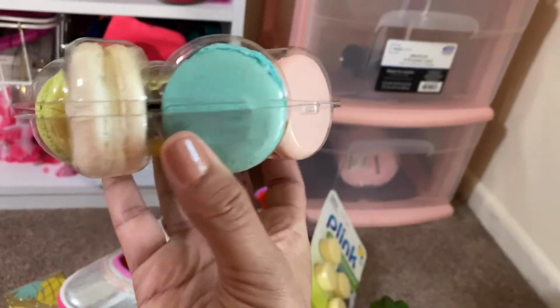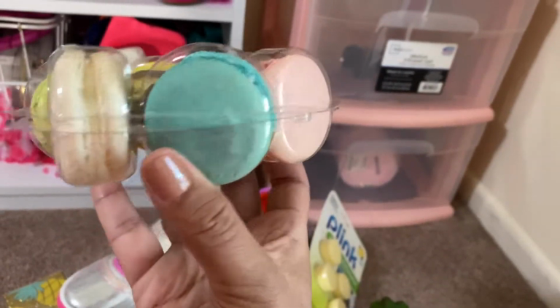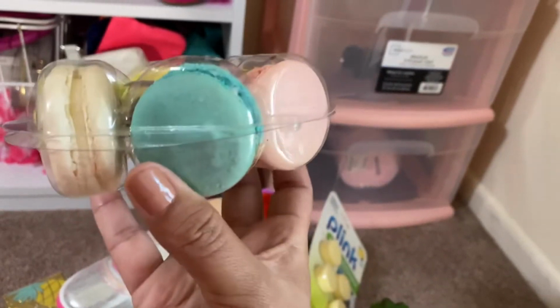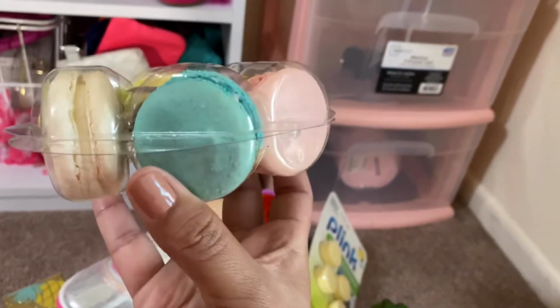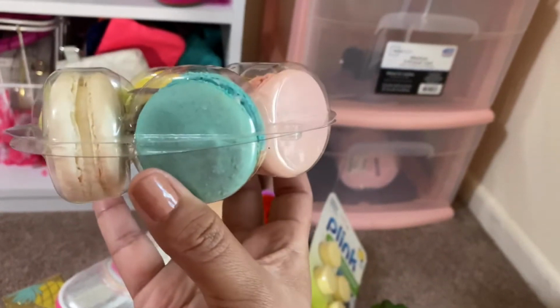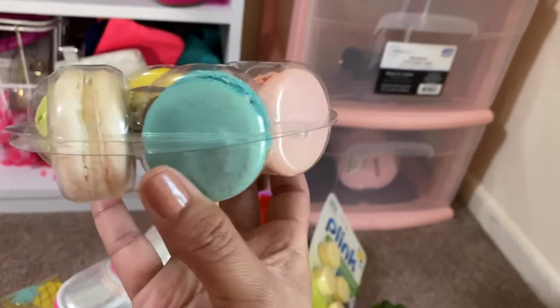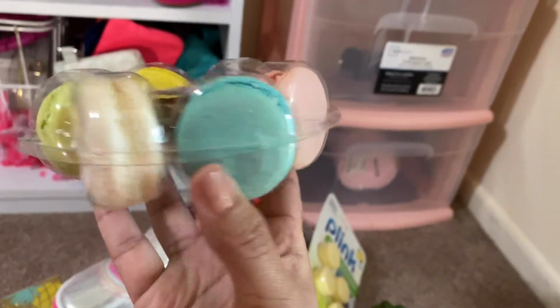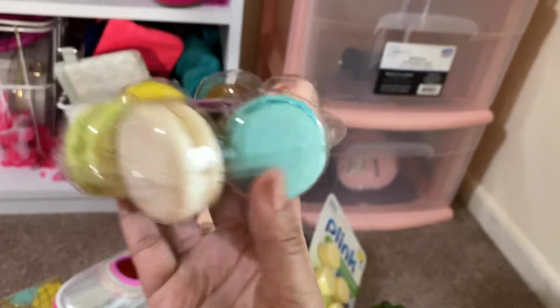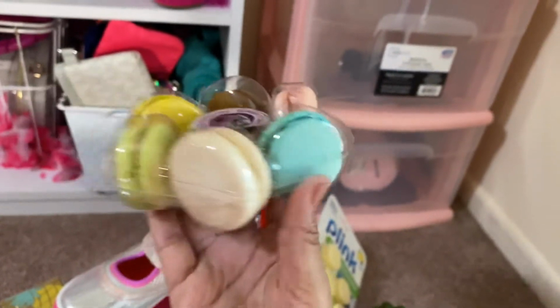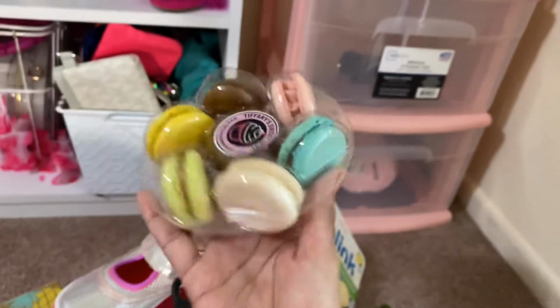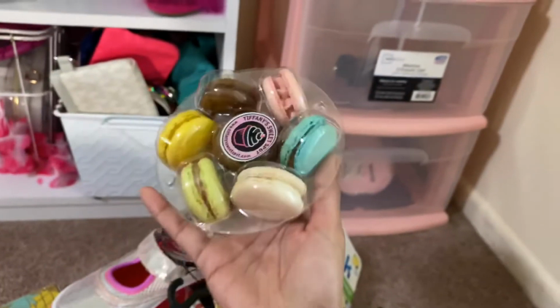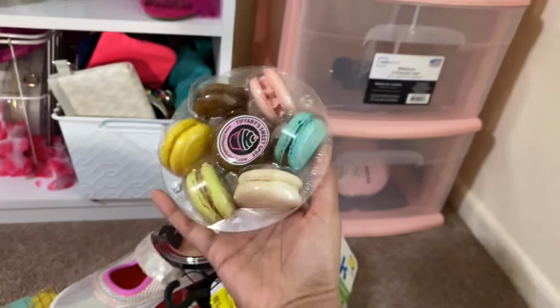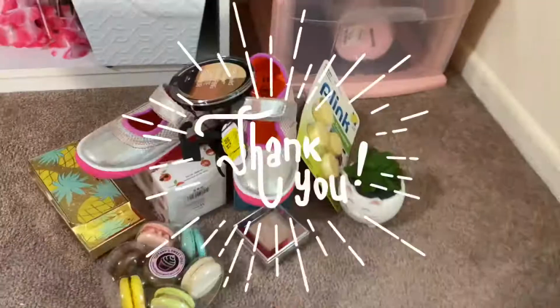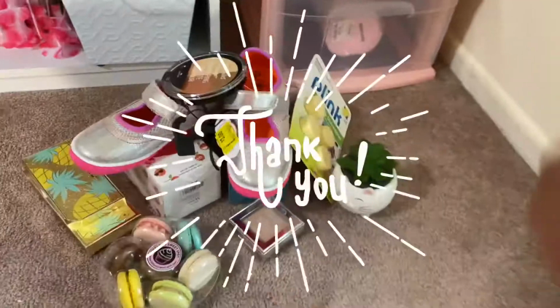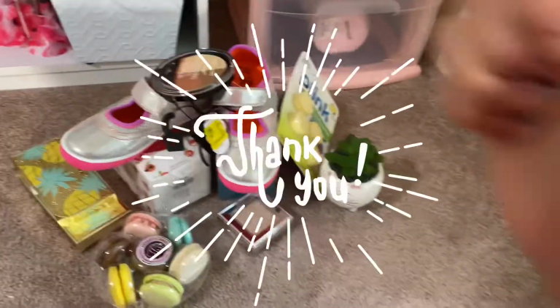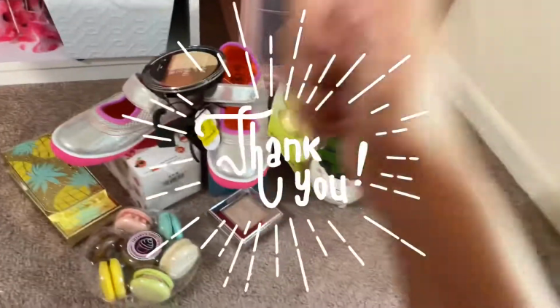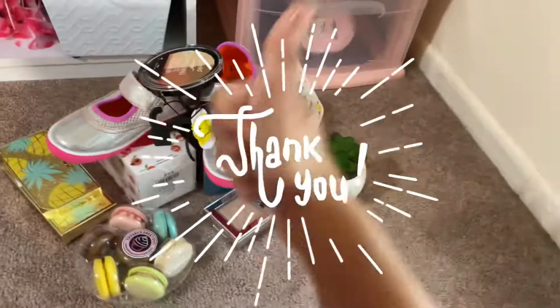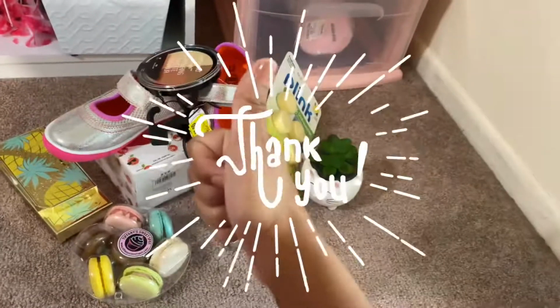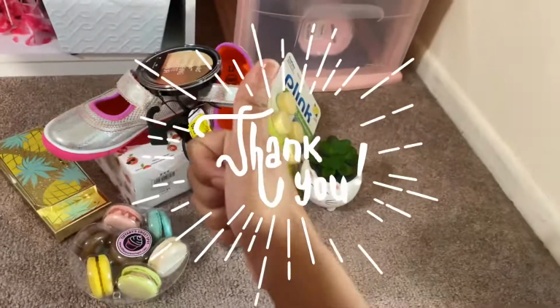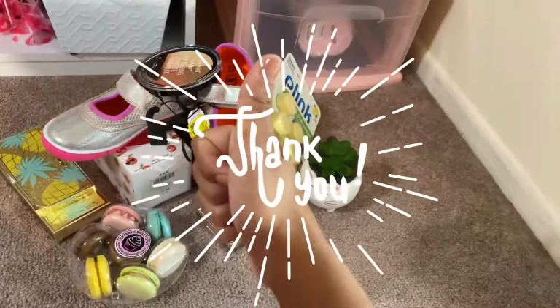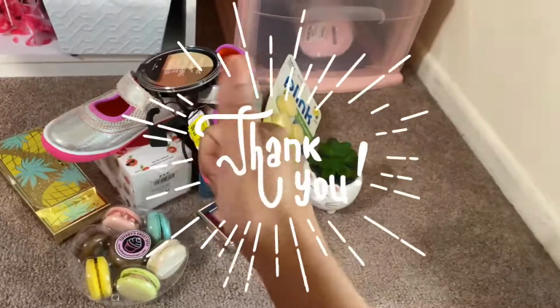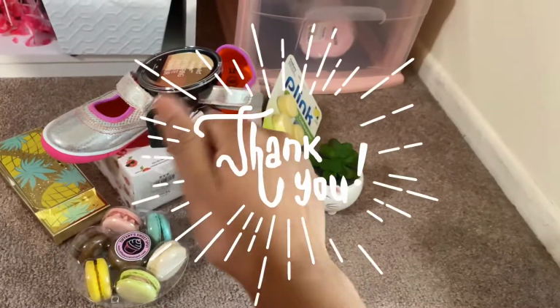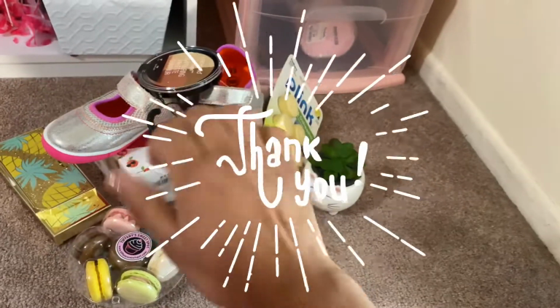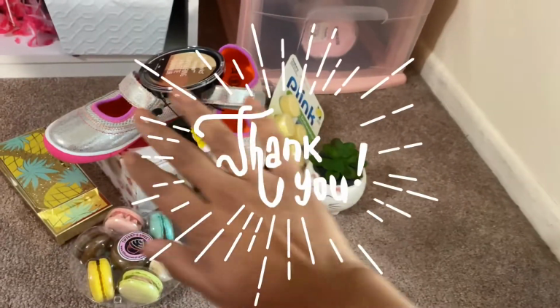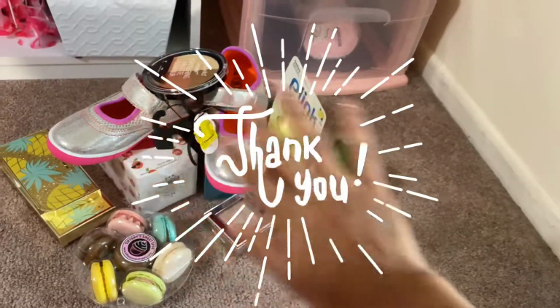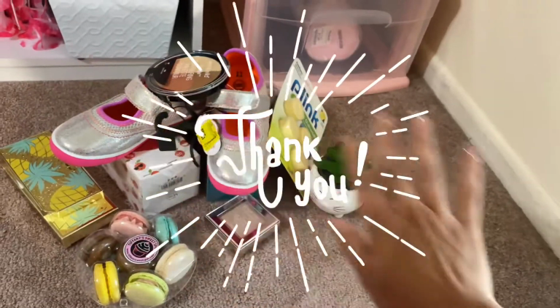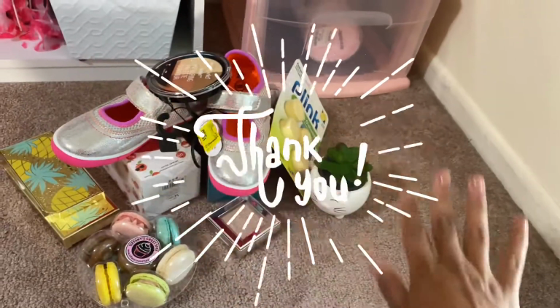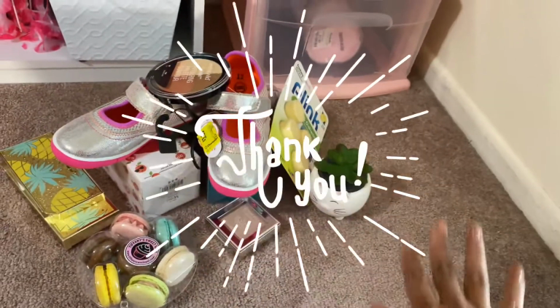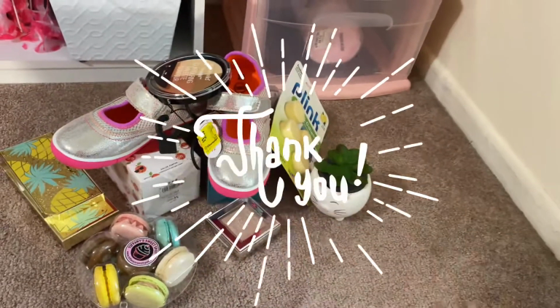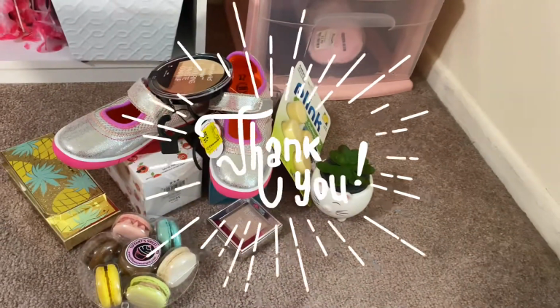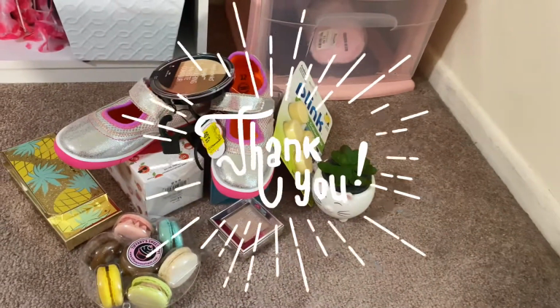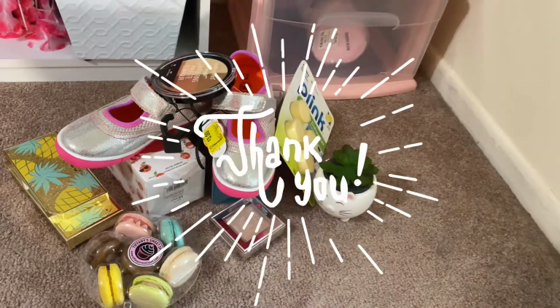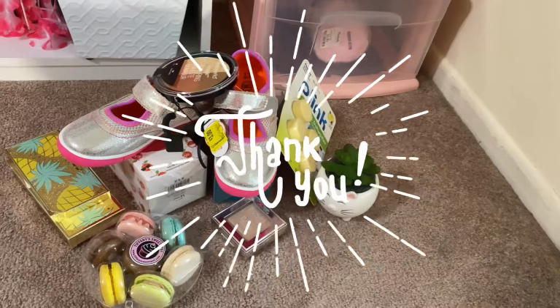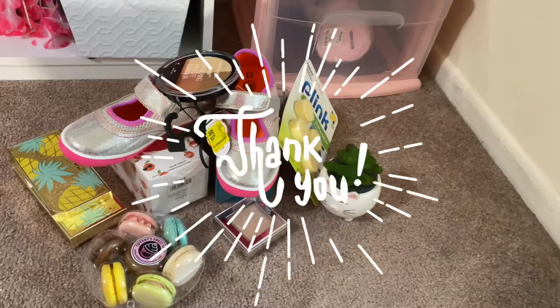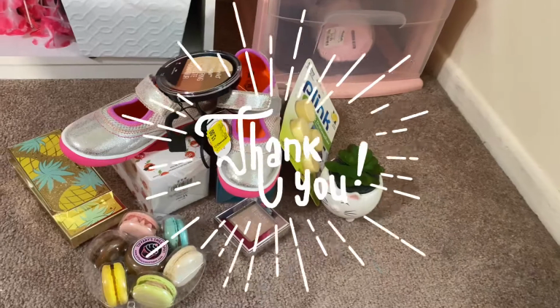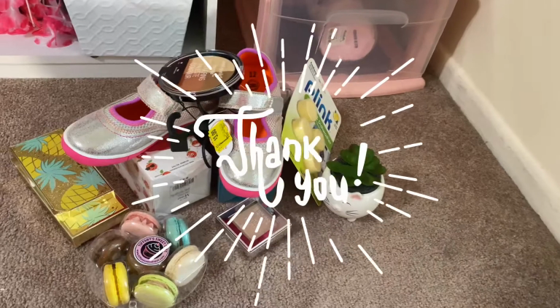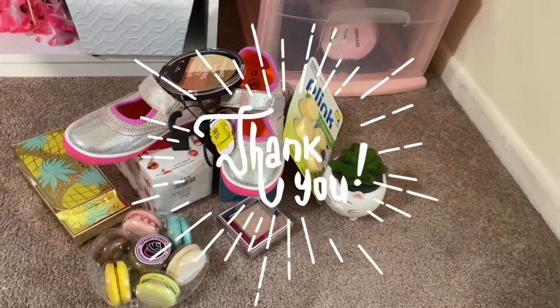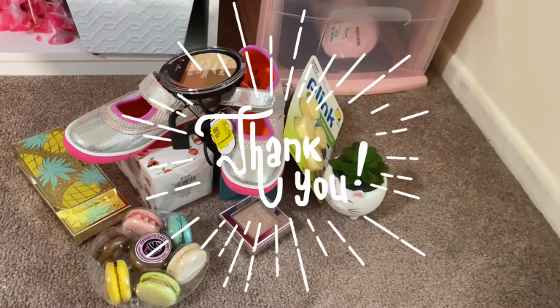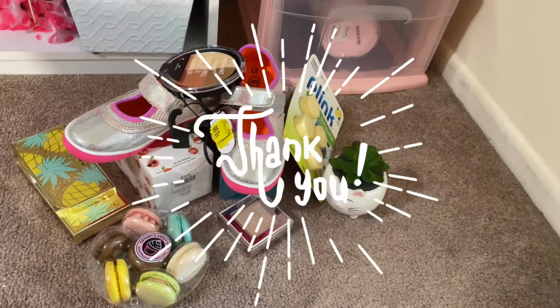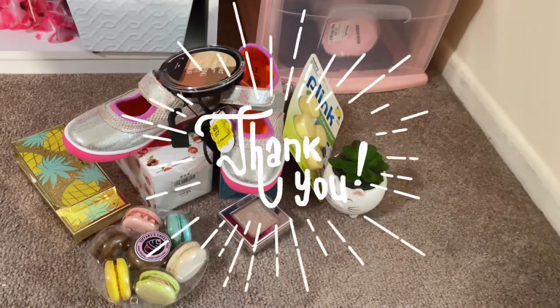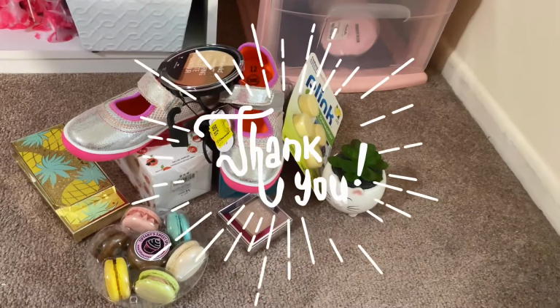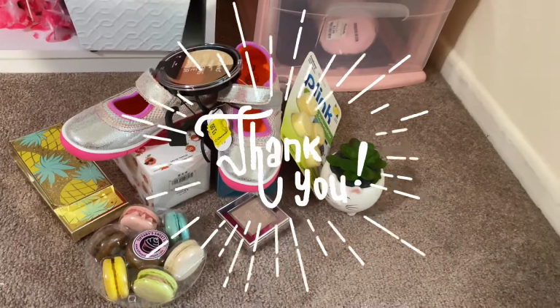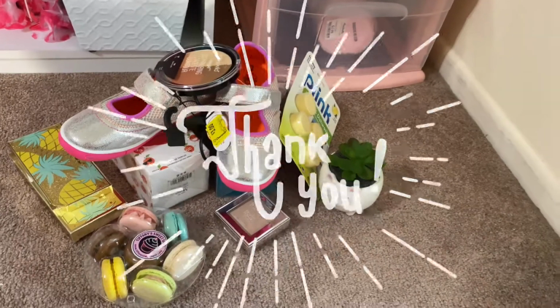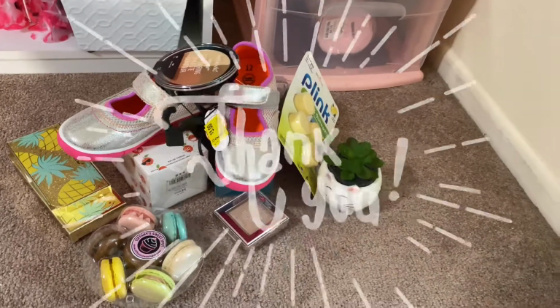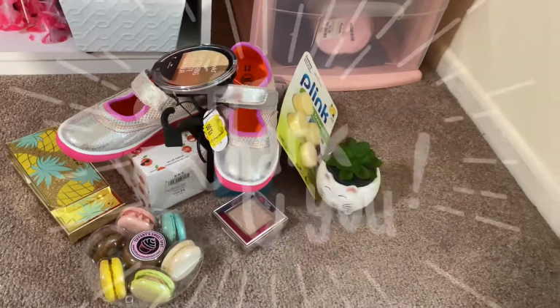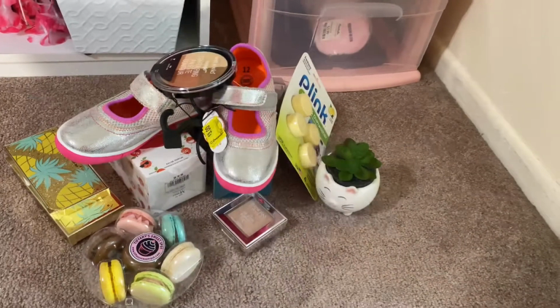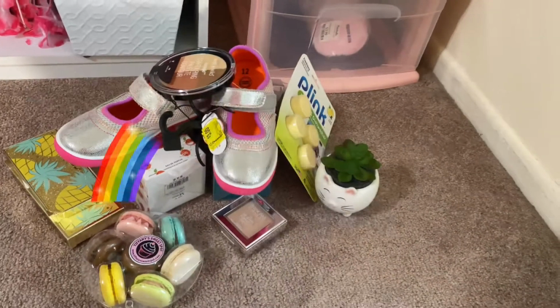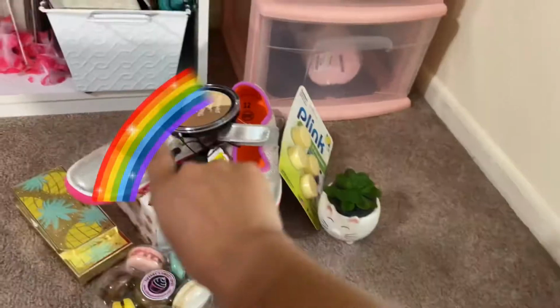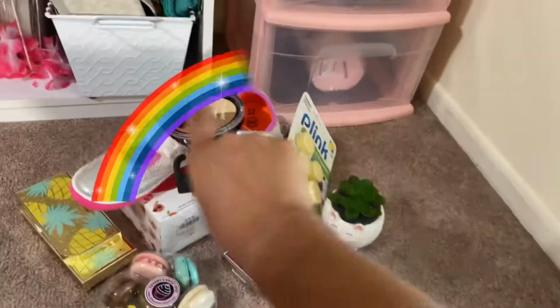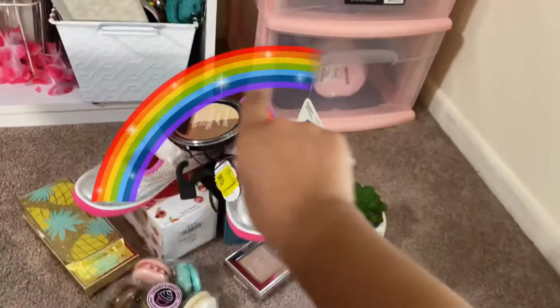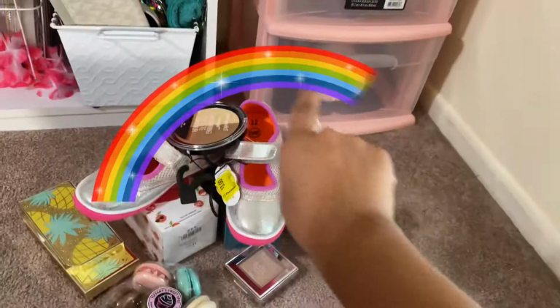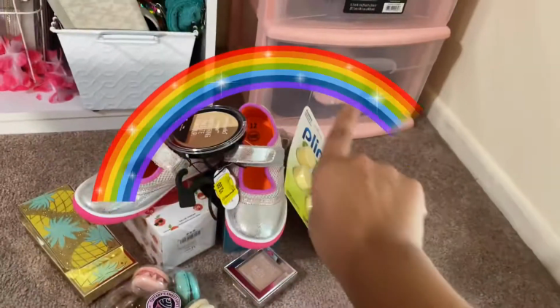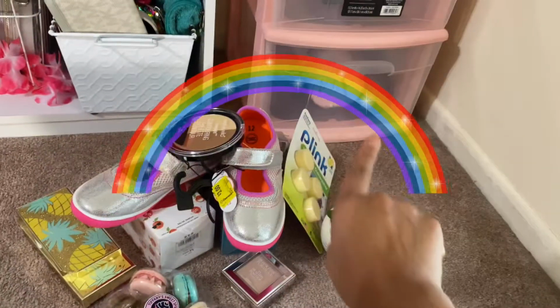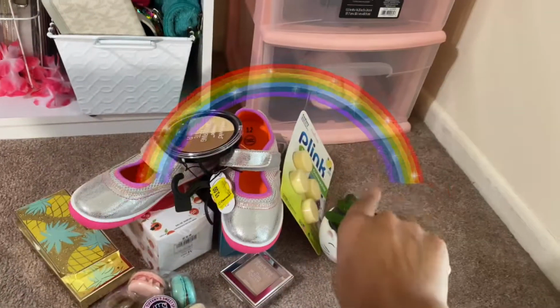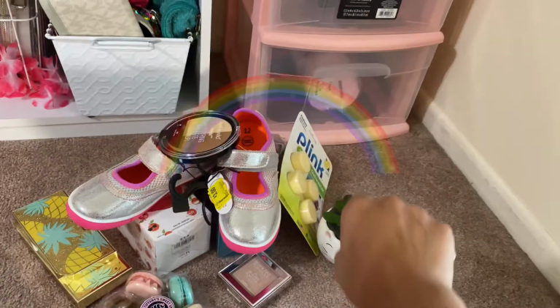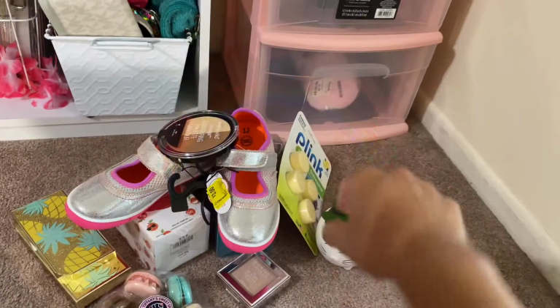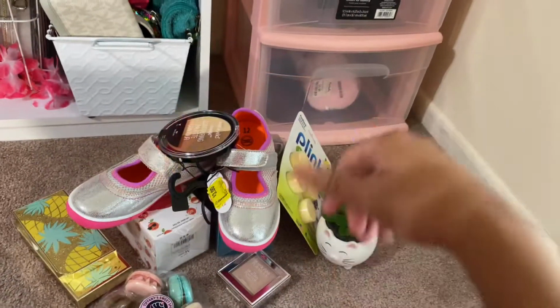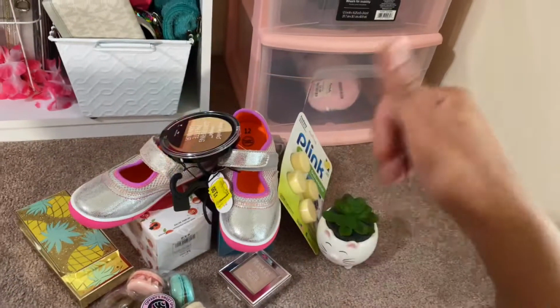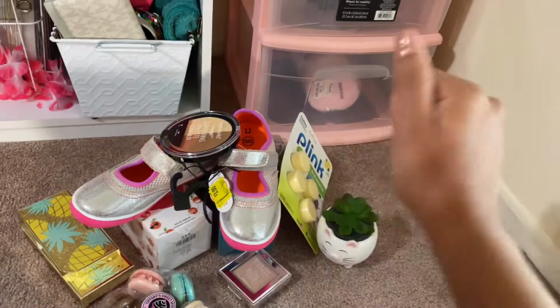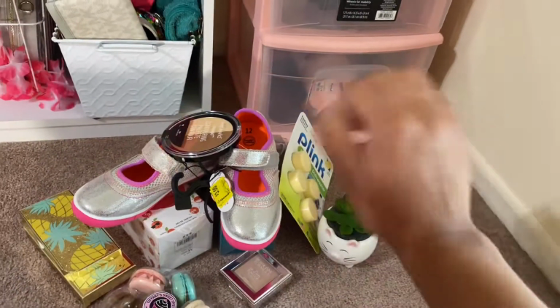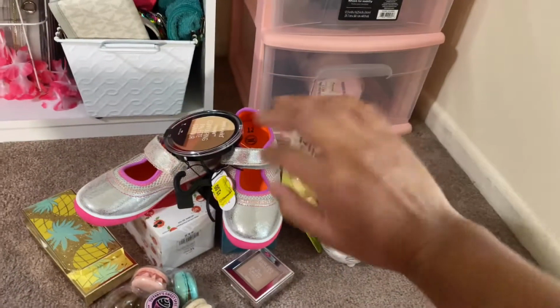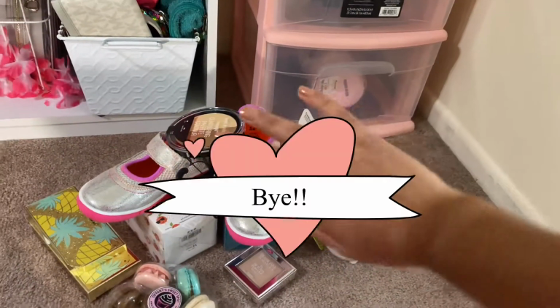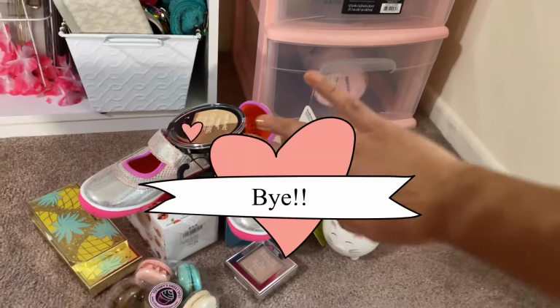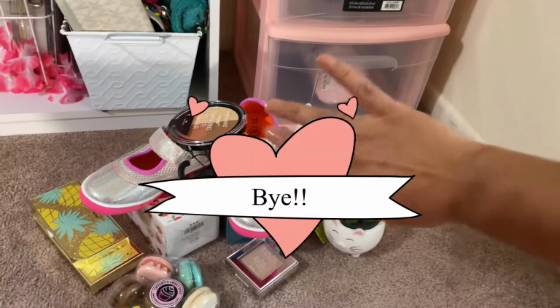They're delicious. Thank you guys so much for watching — I really appreciate it. Don't forget to look up. Bye!